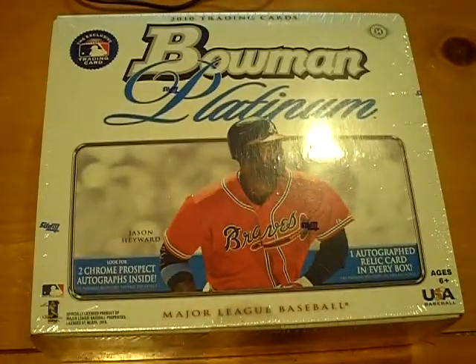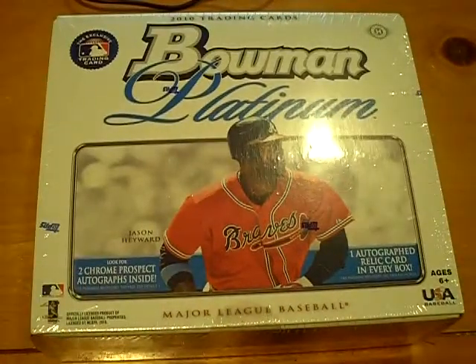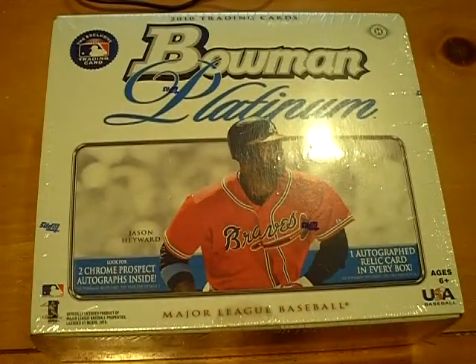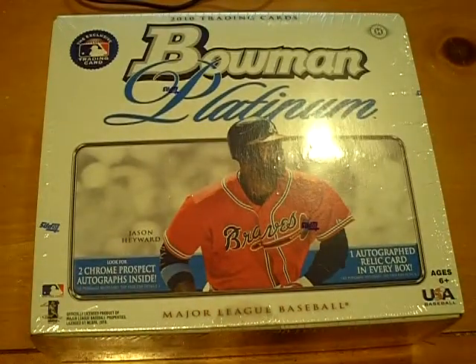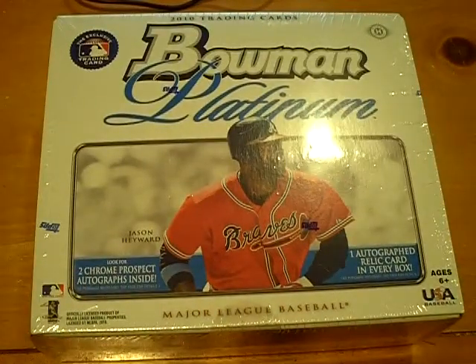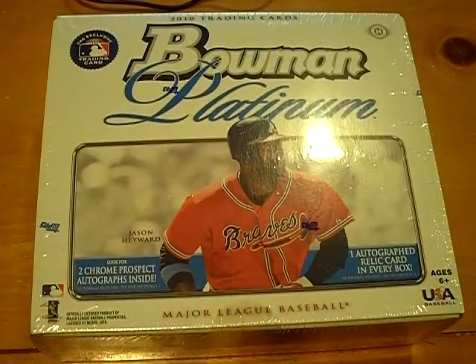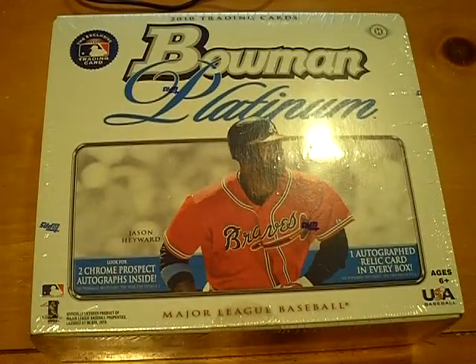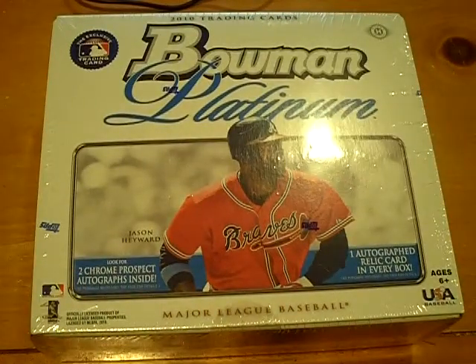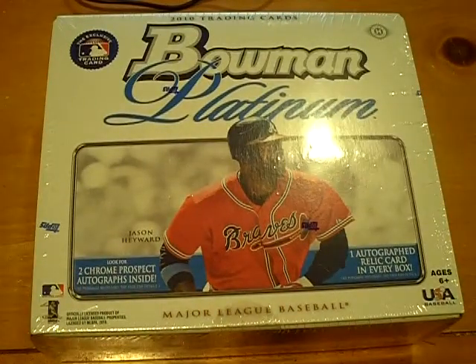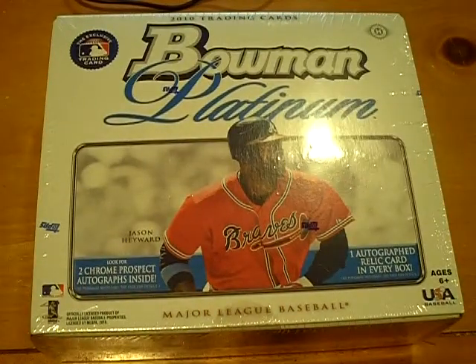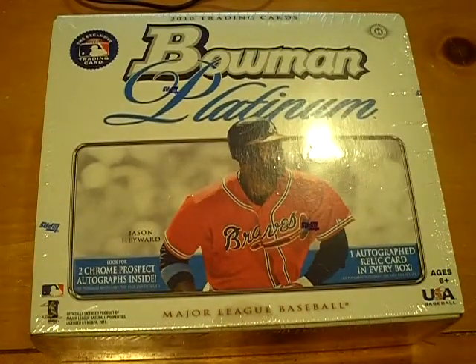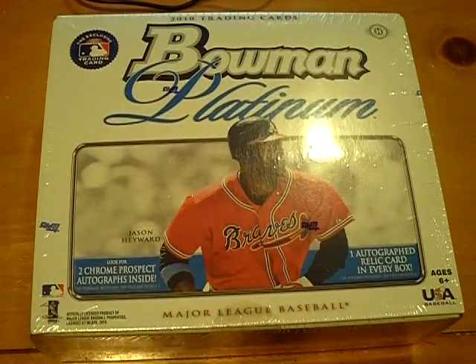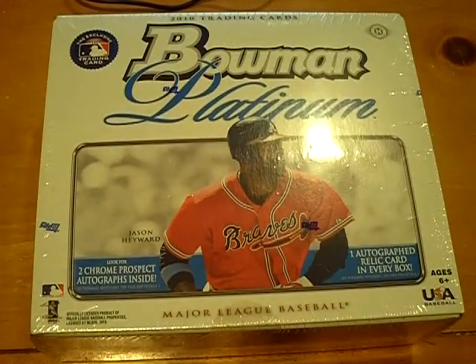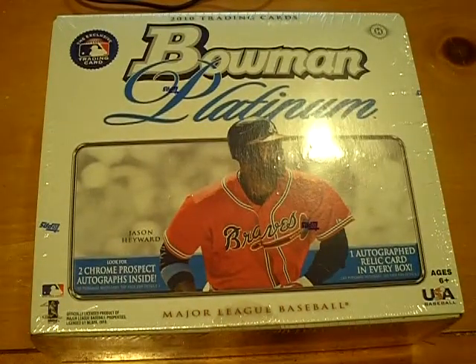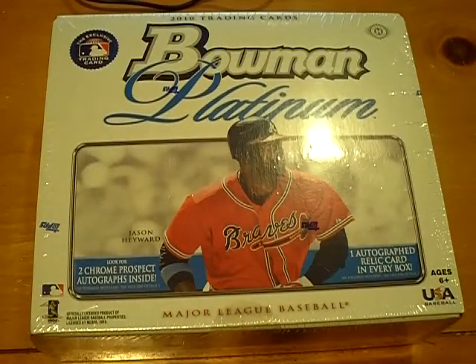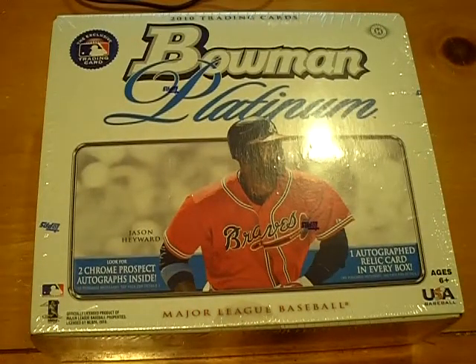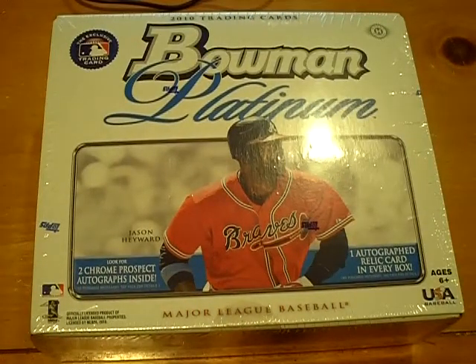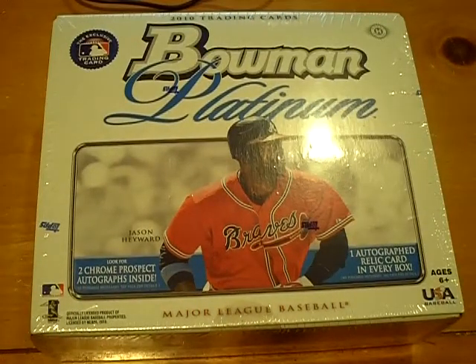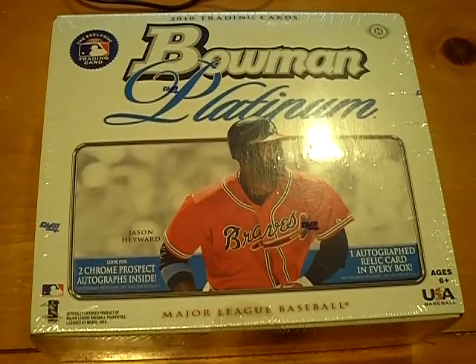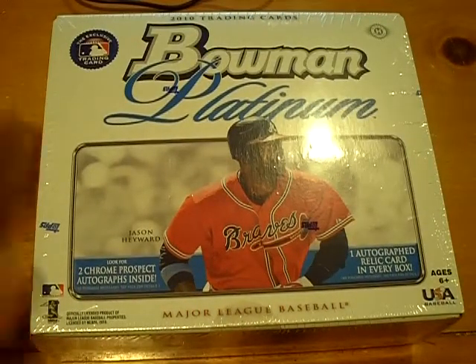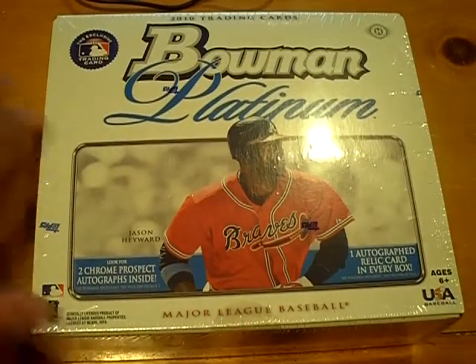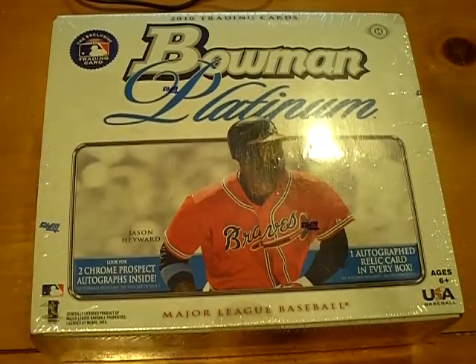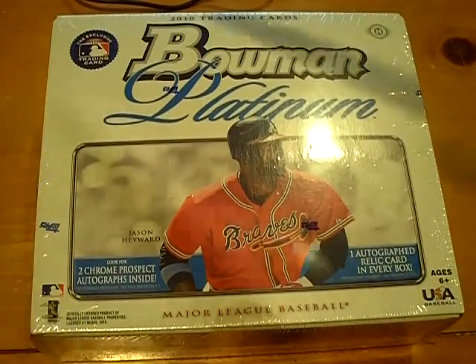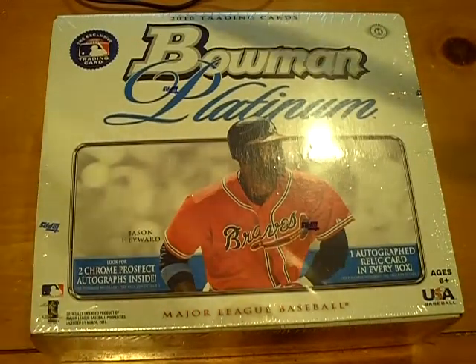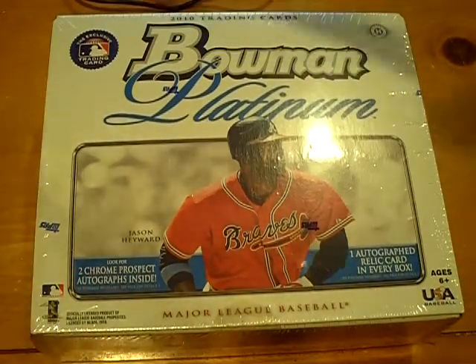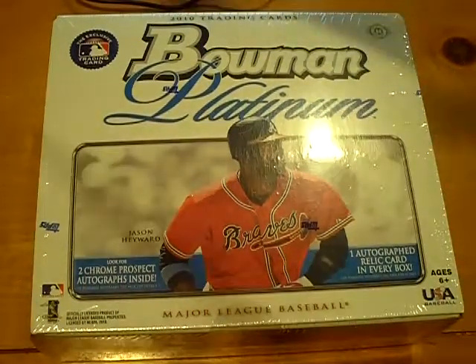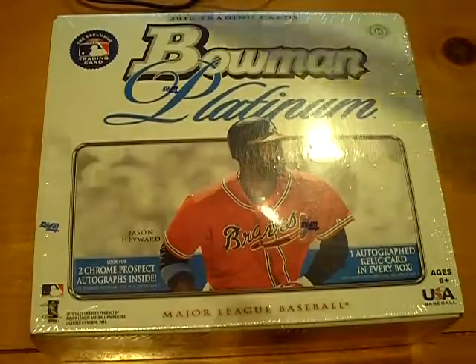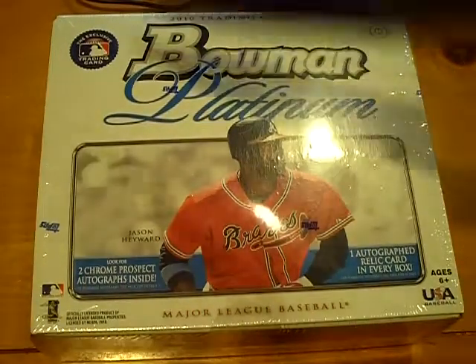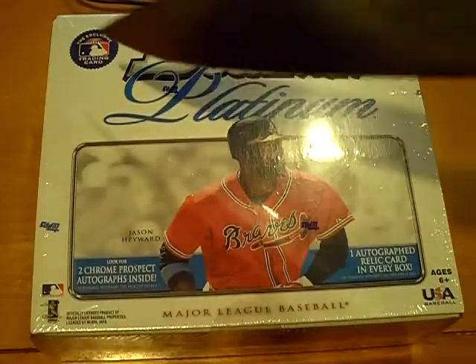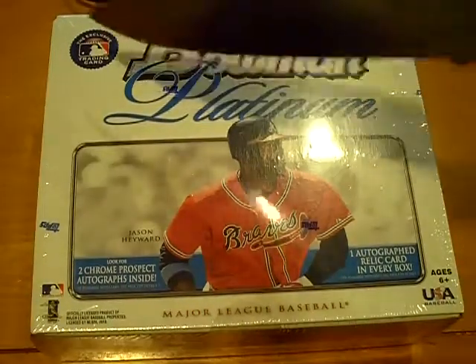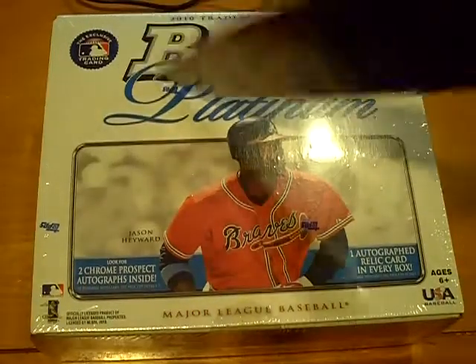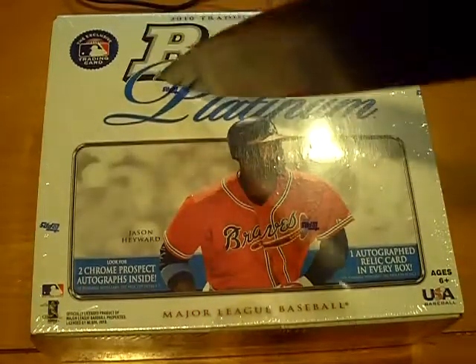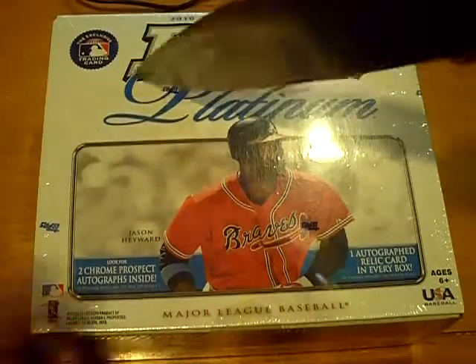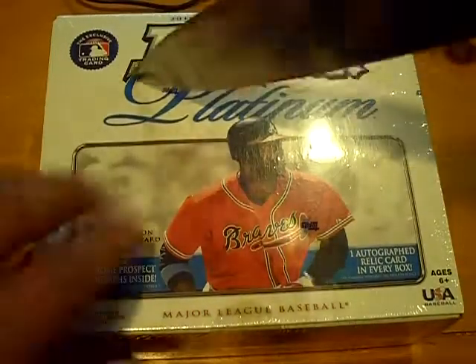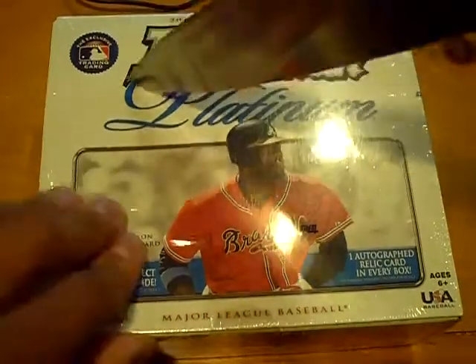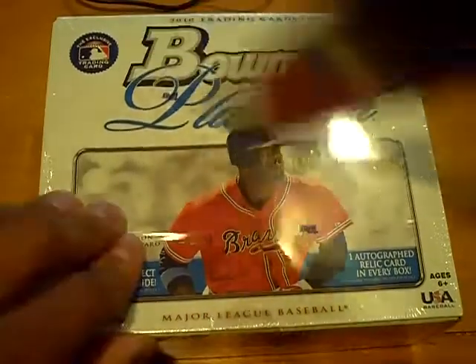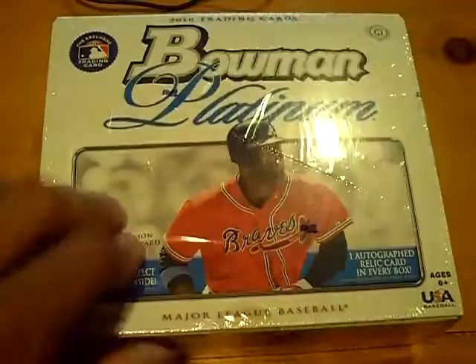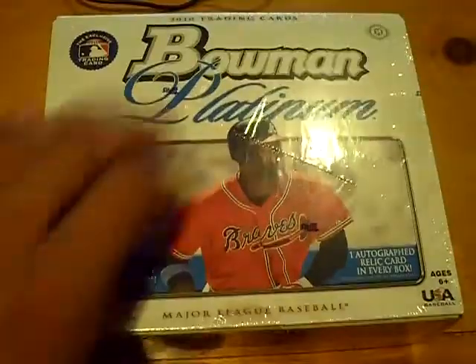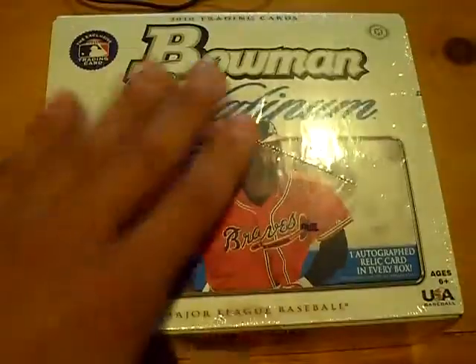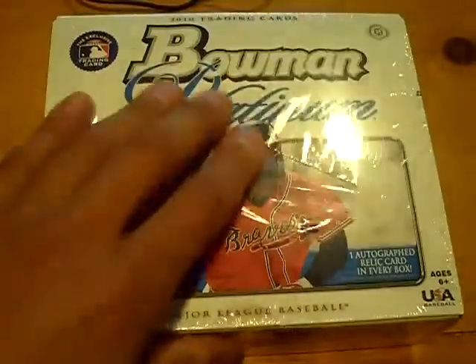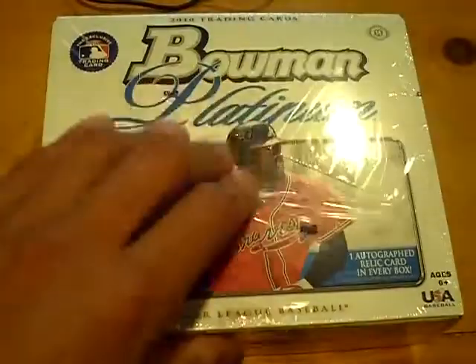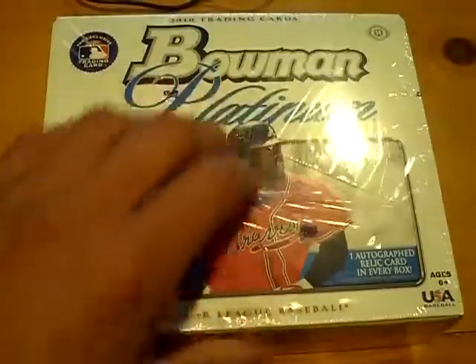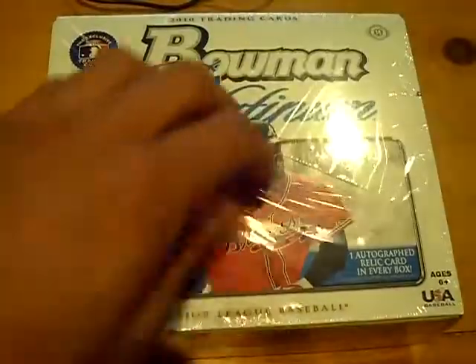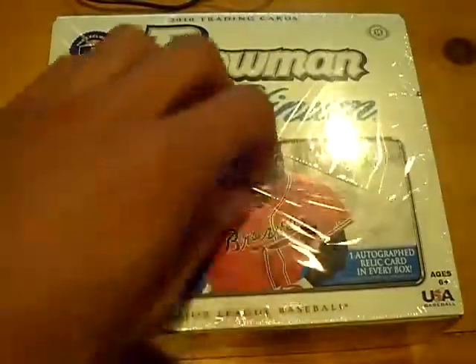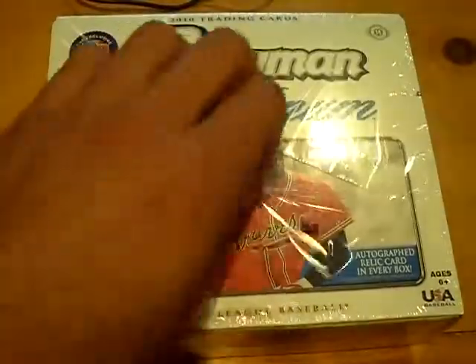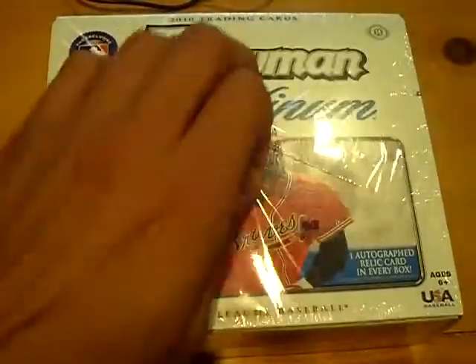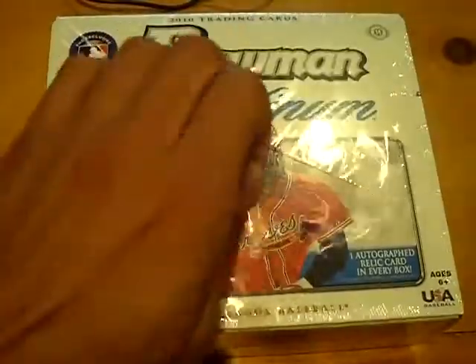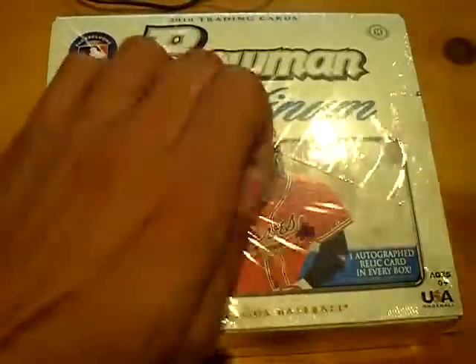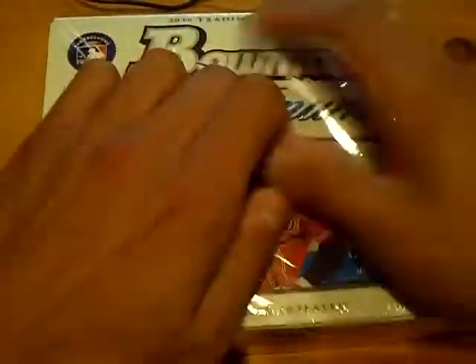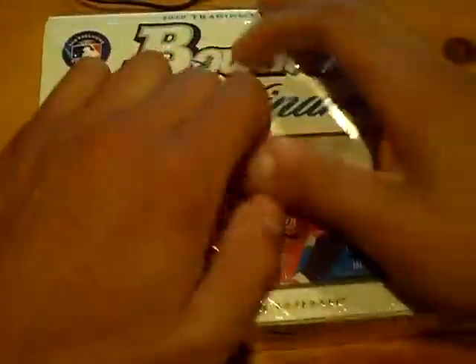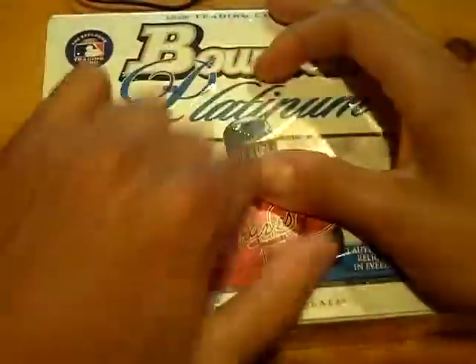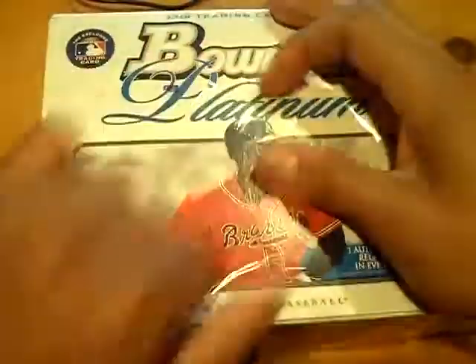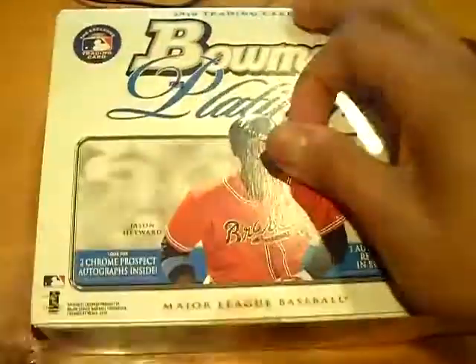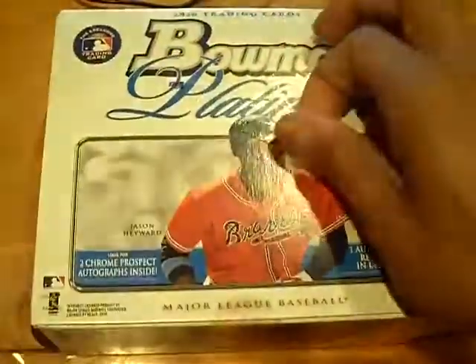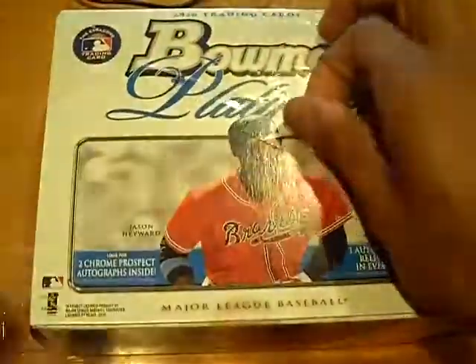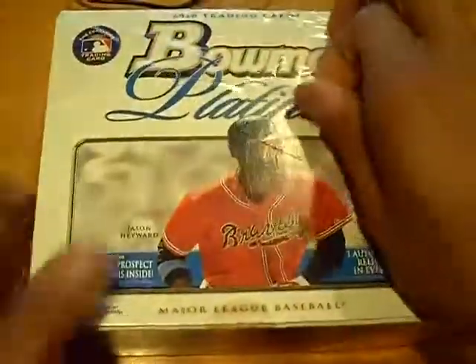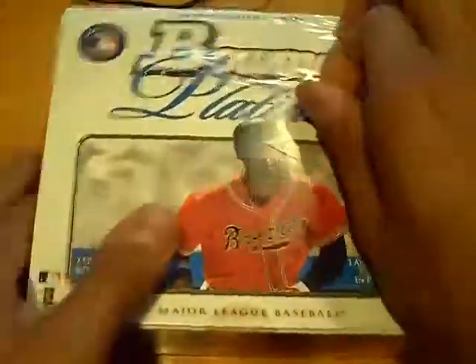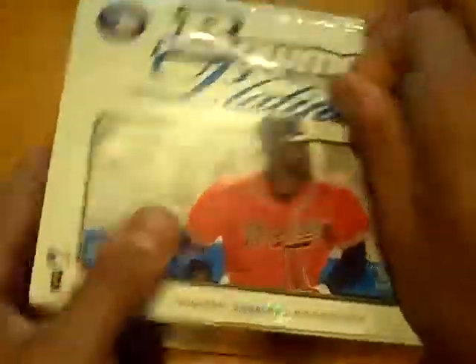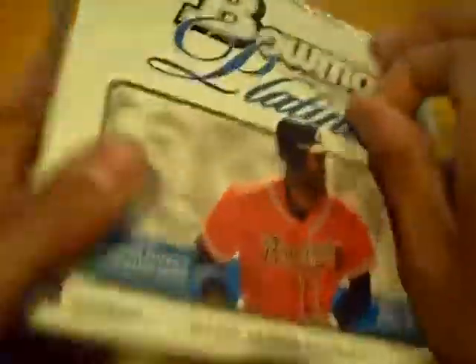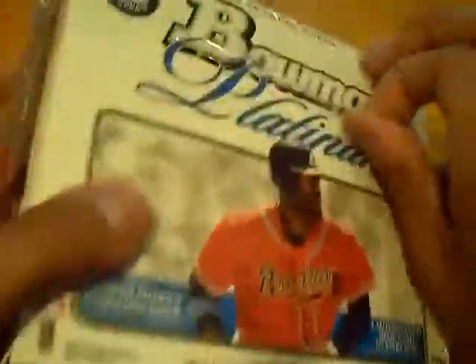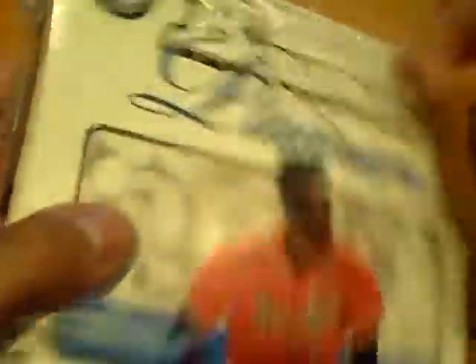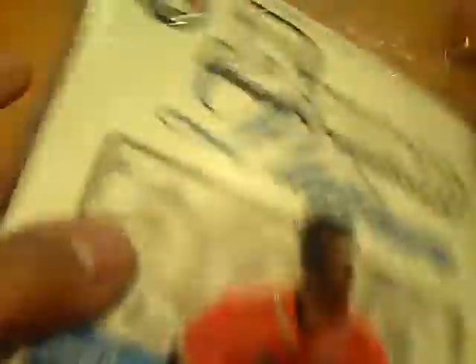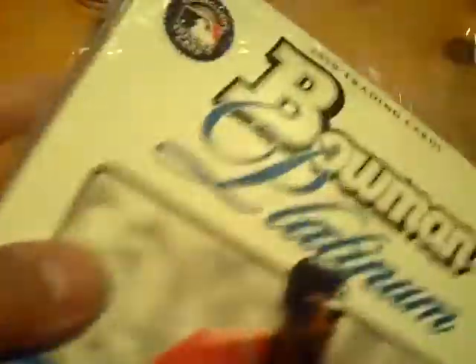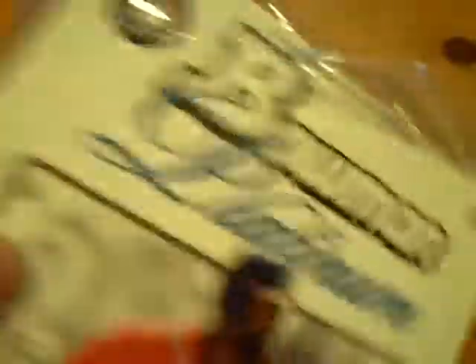Yo YouTube, what up? This is GSN Cards coming back at you once again. We've got Bowman Platinum, and then I got 07 Upper Deck Black.